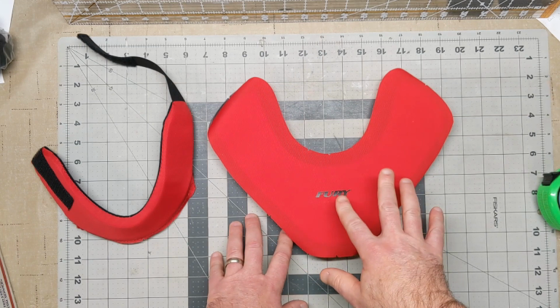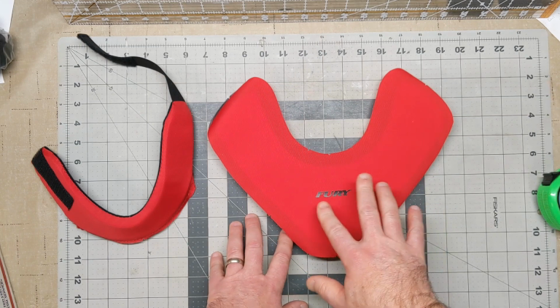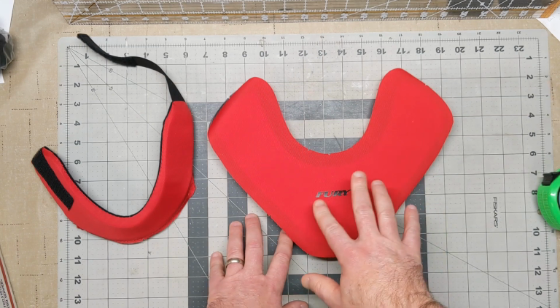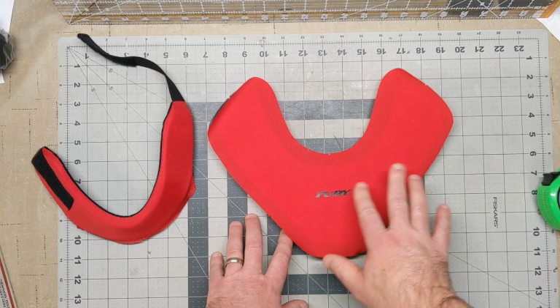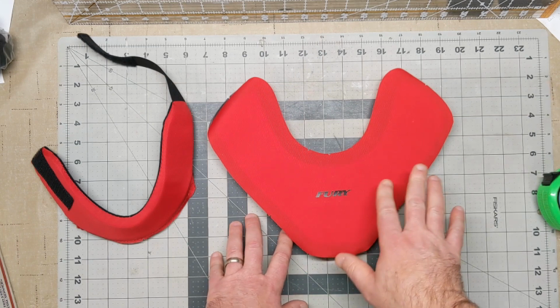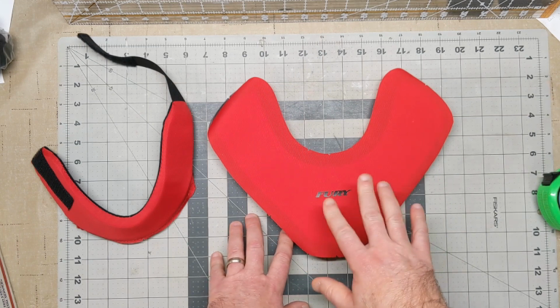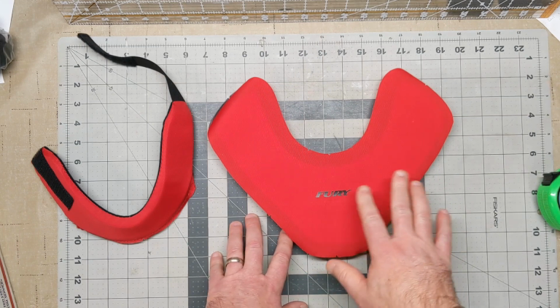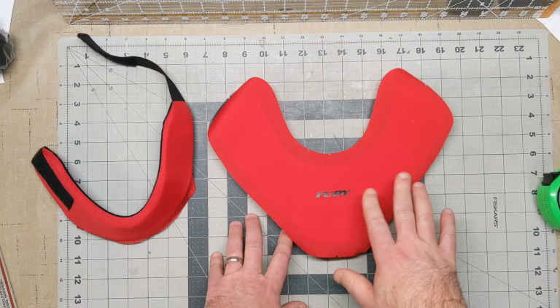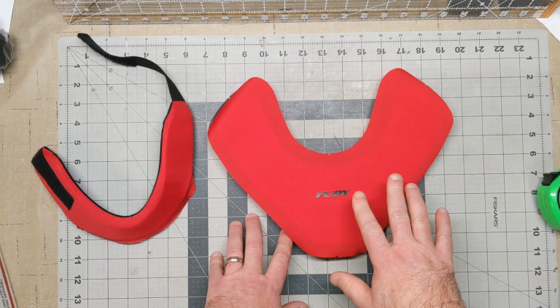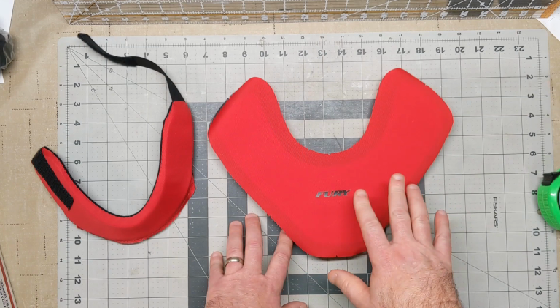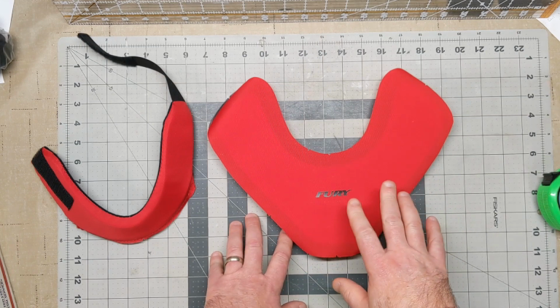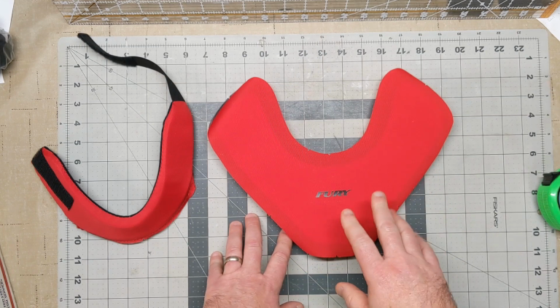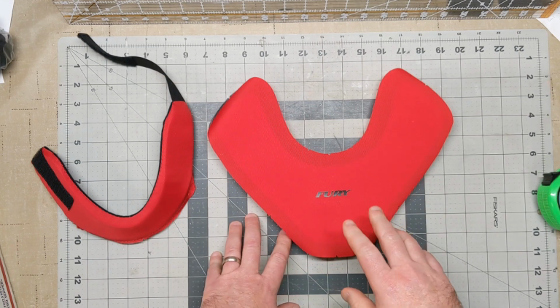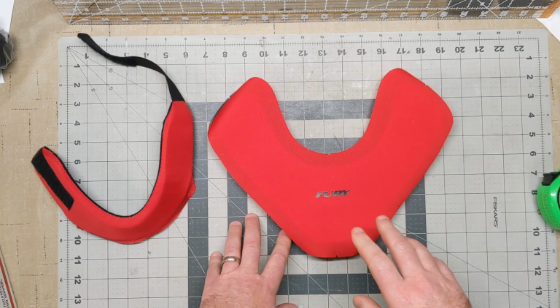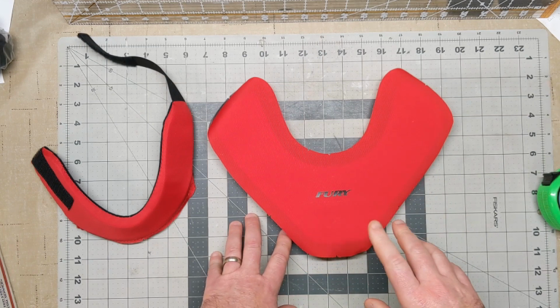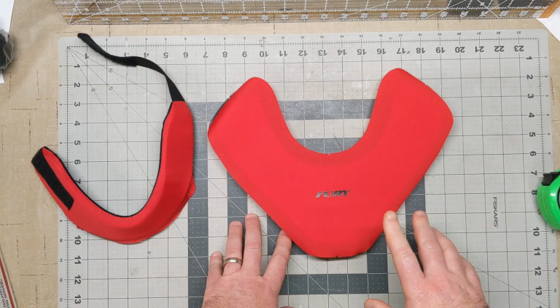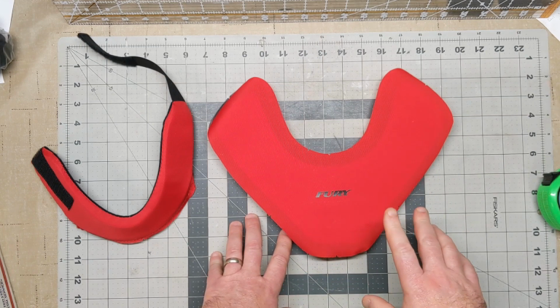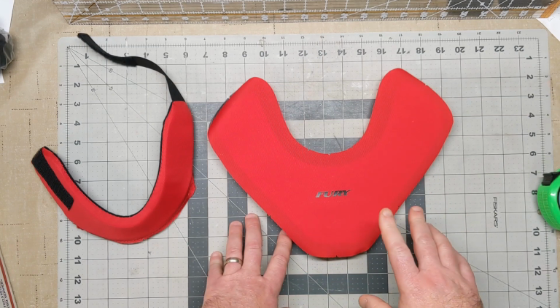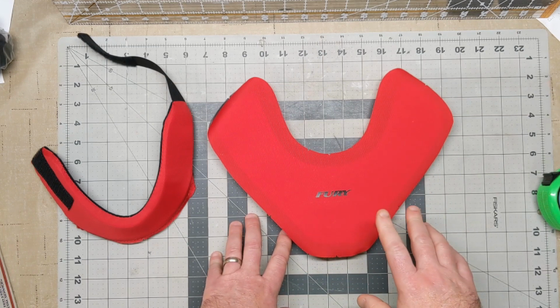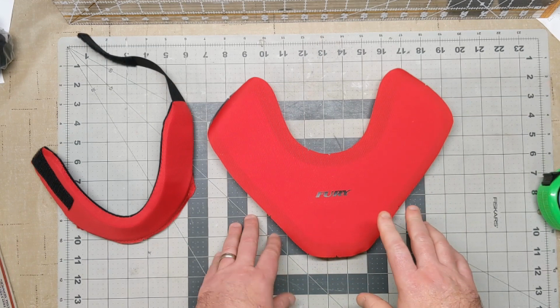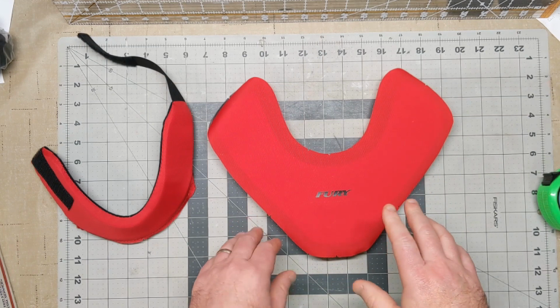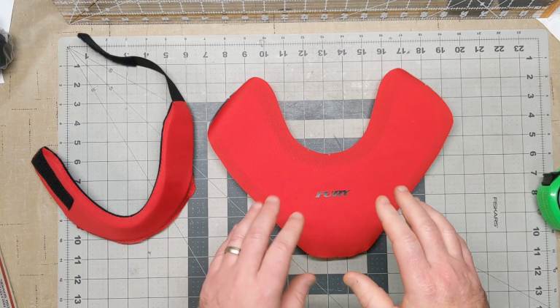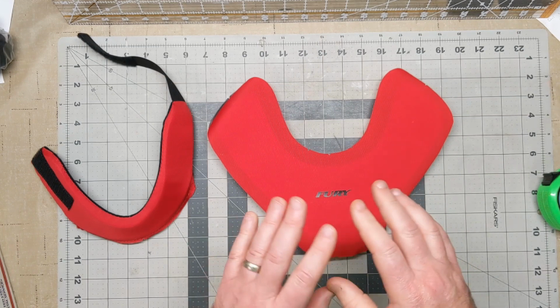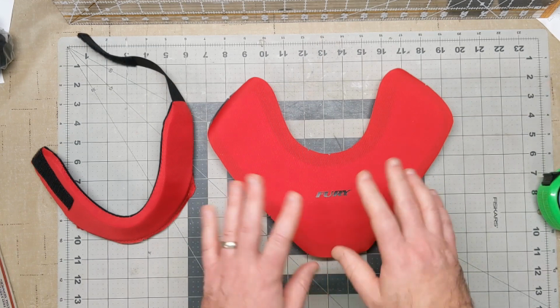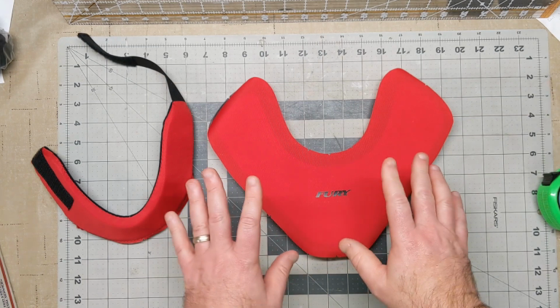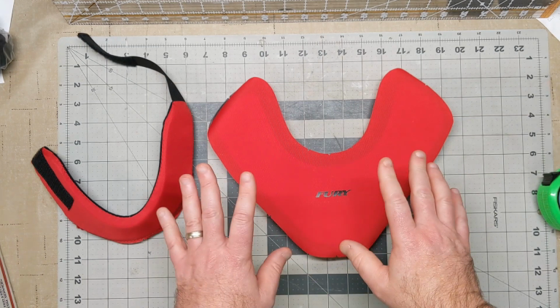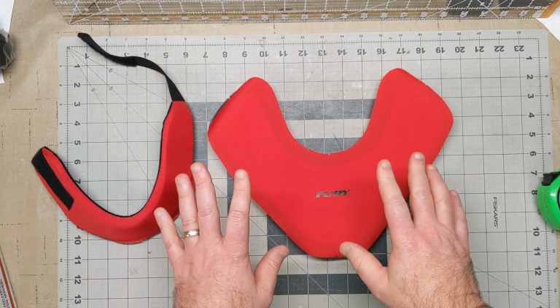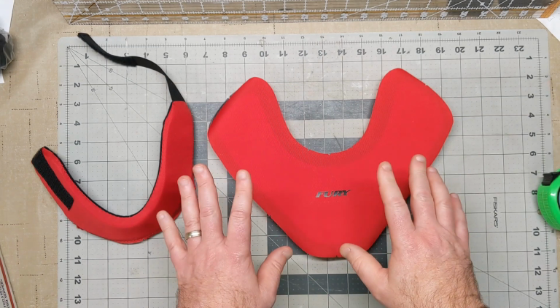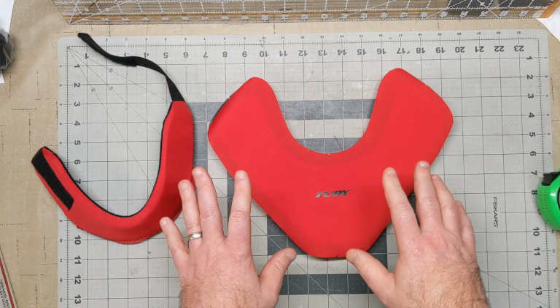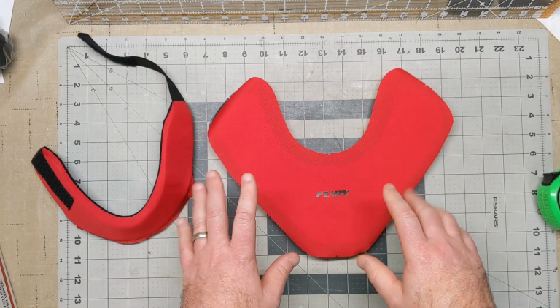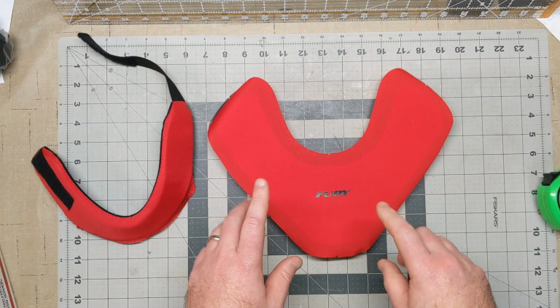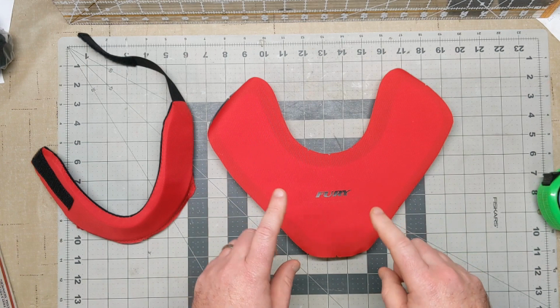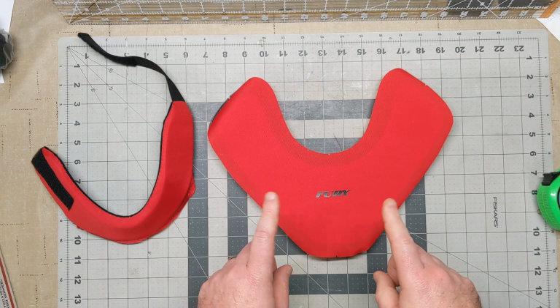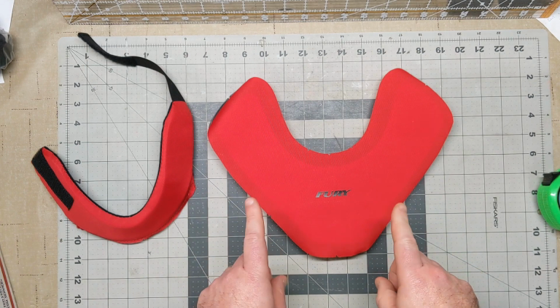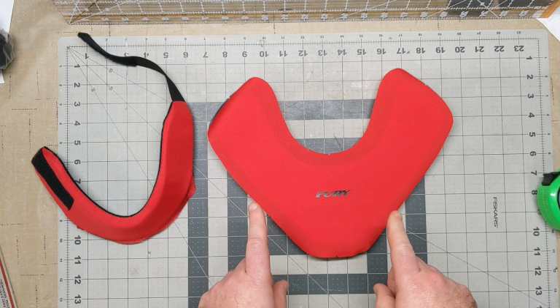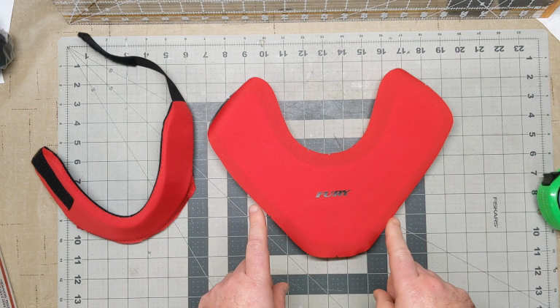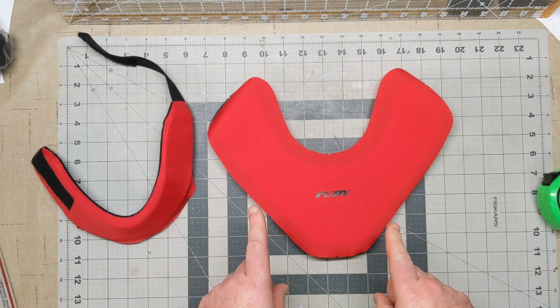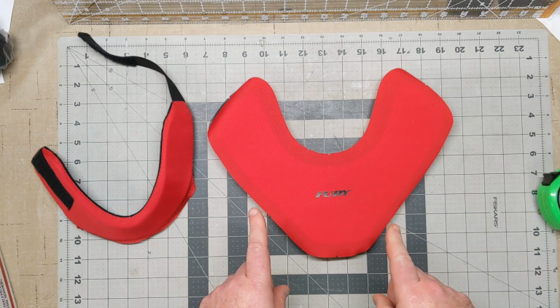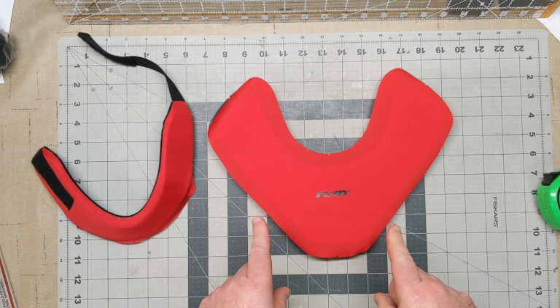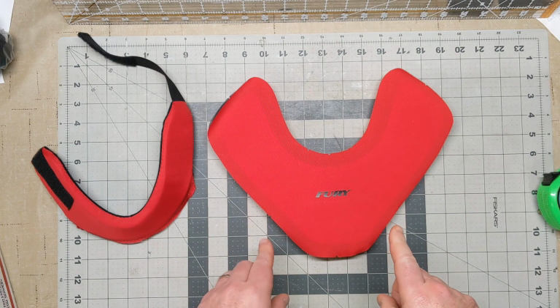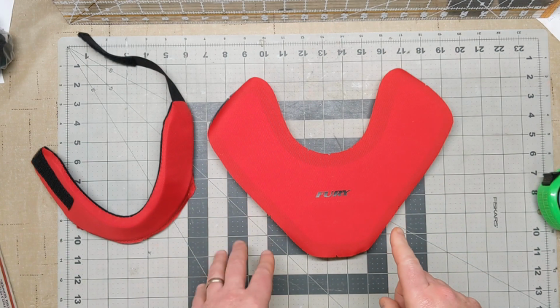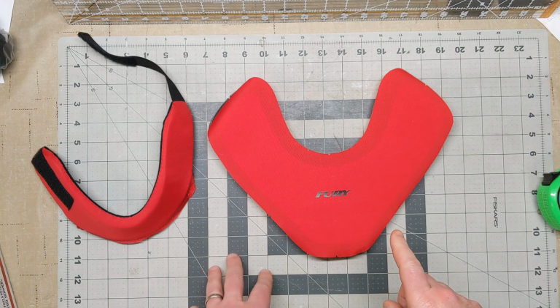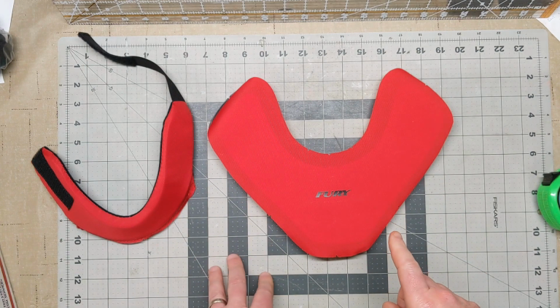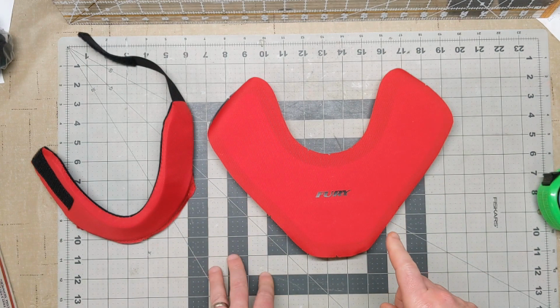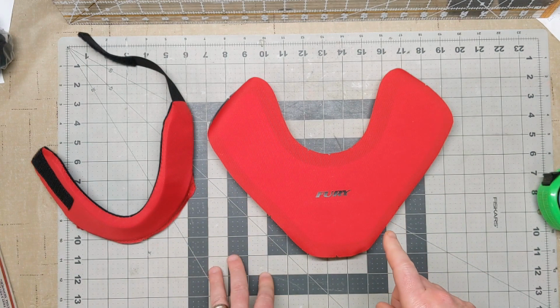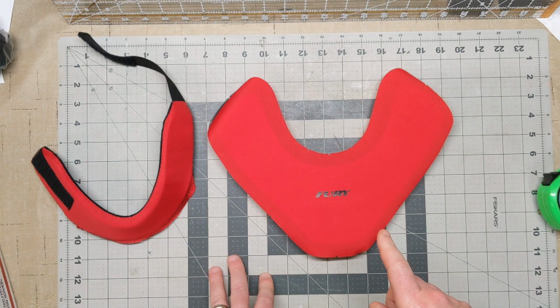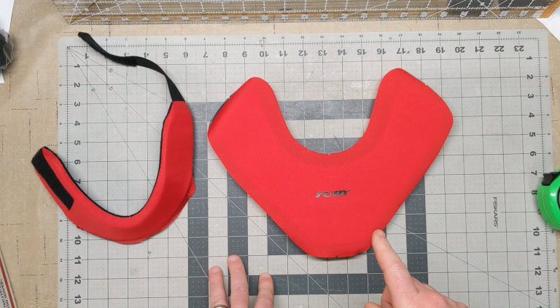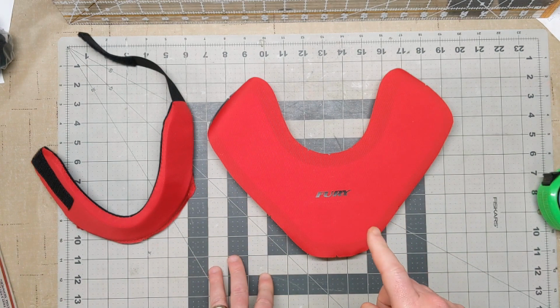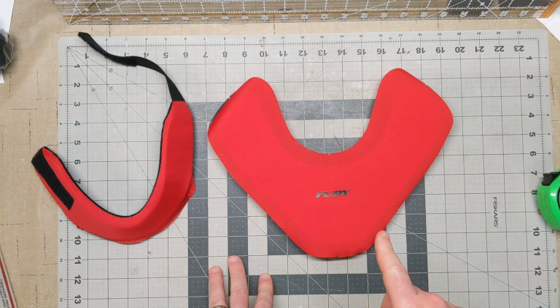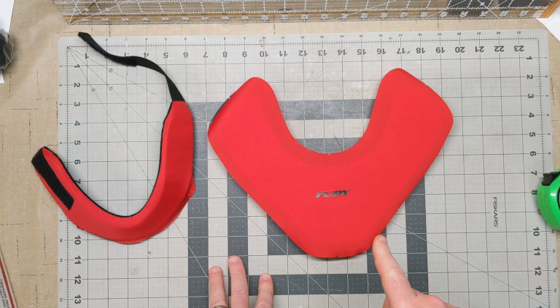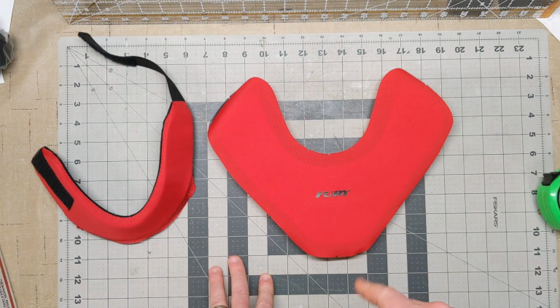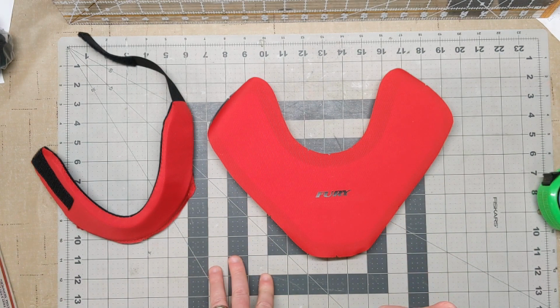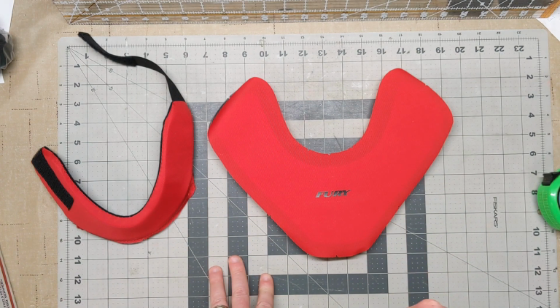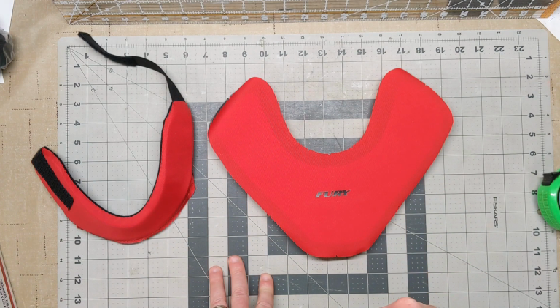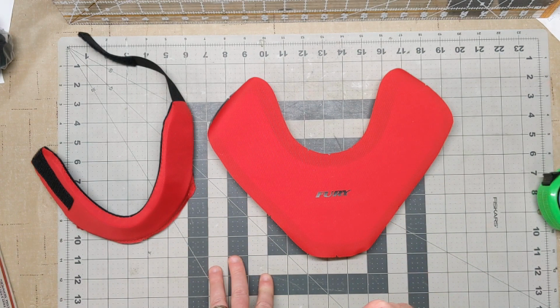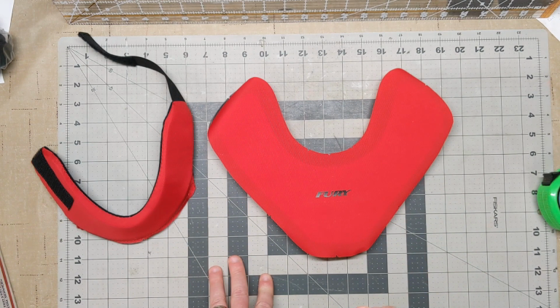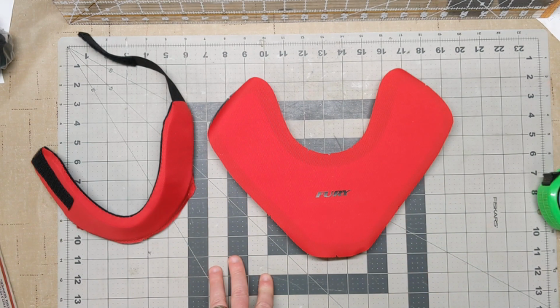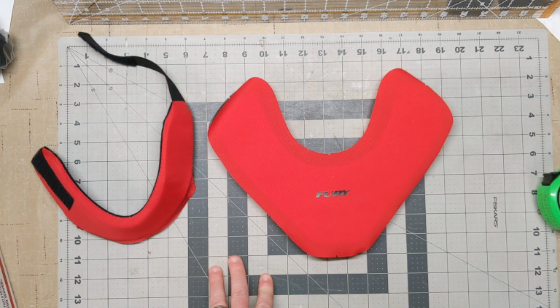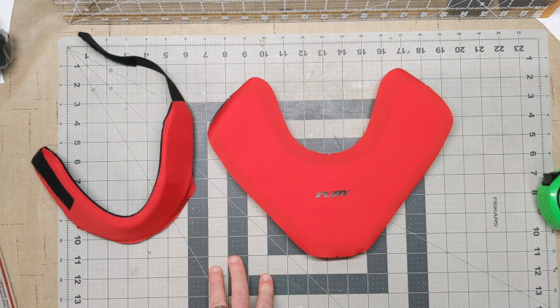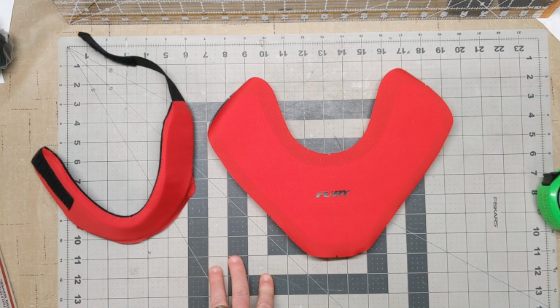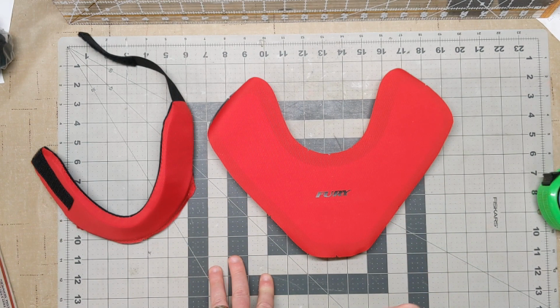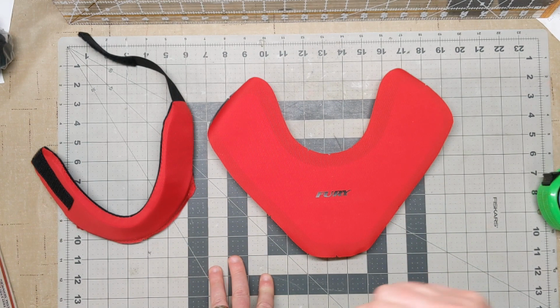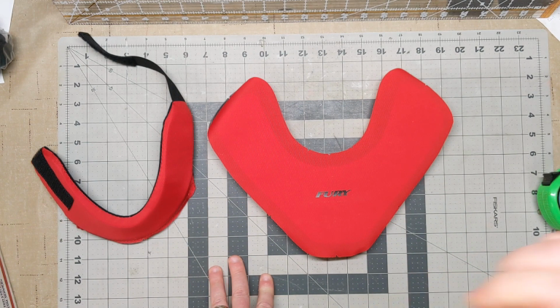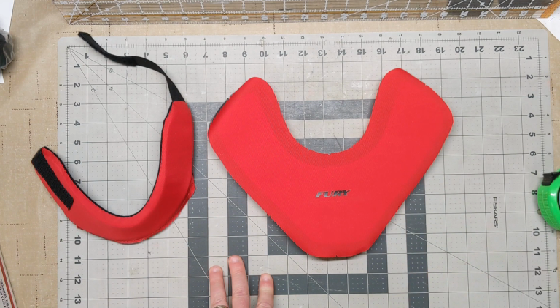We can do name and number placement here on the bib. So that's how it's built — I am going to finish constructing this and when I'm done I'll show you how everything looks.